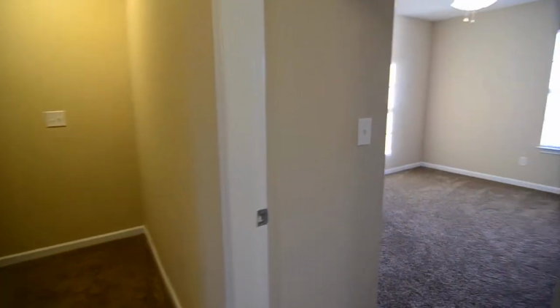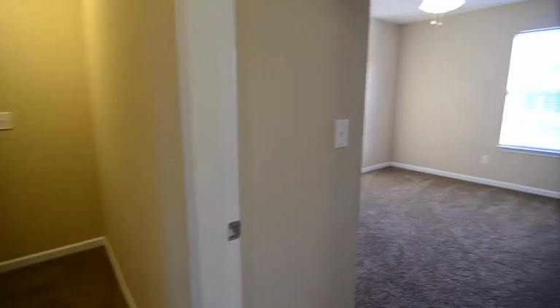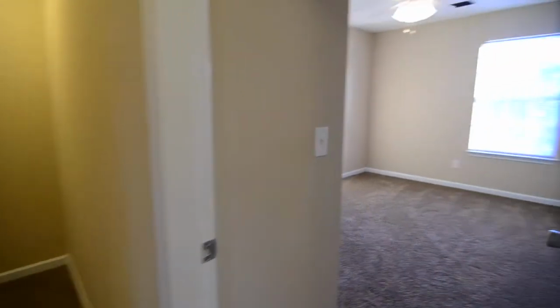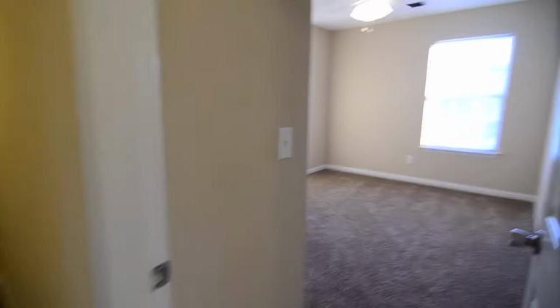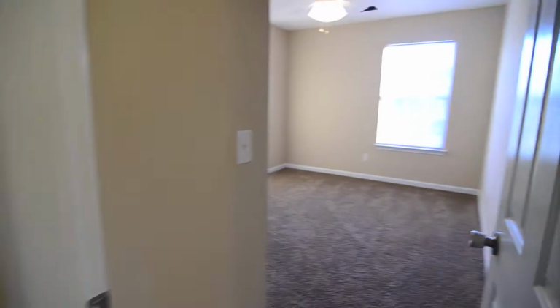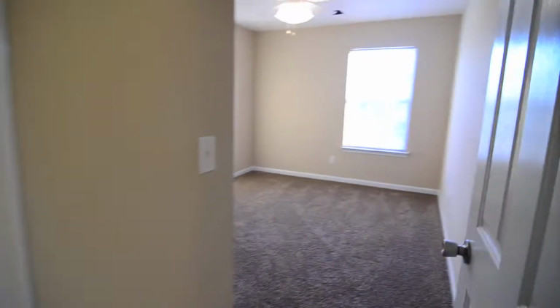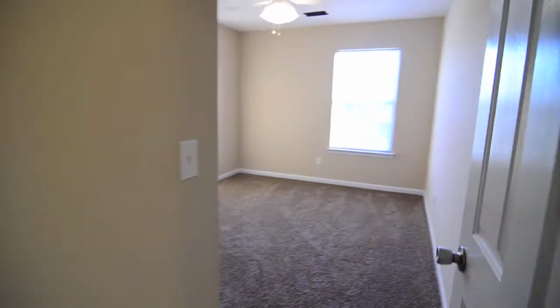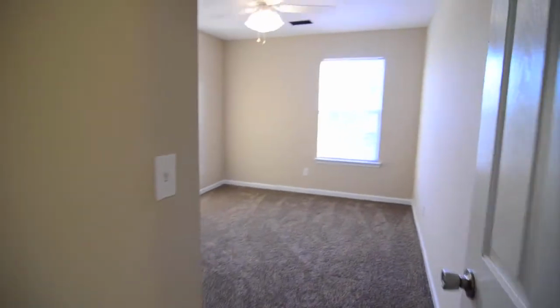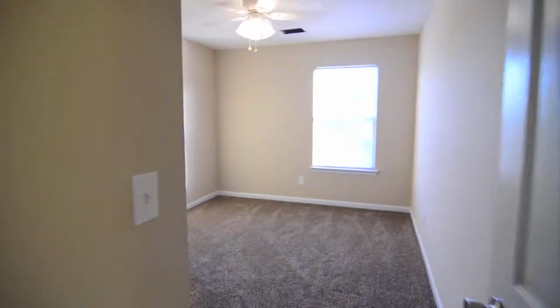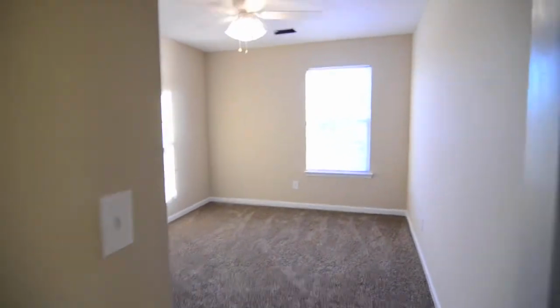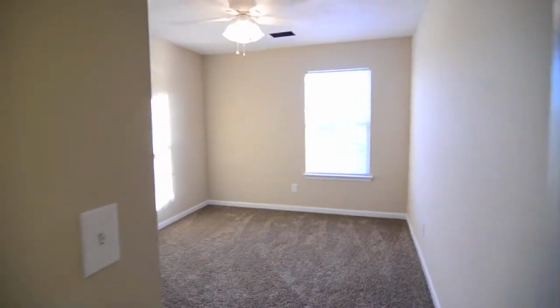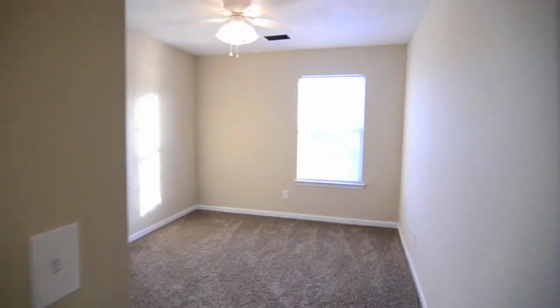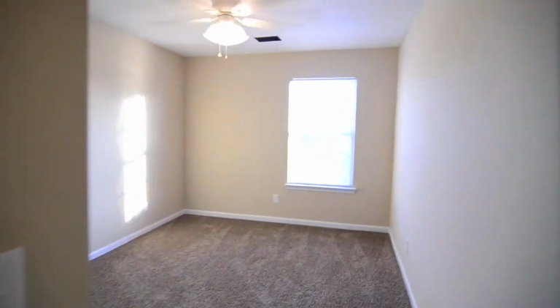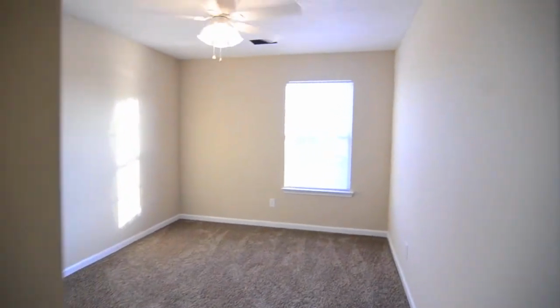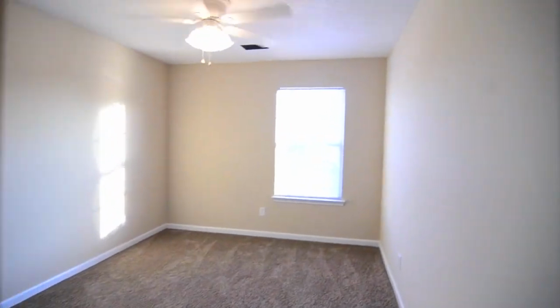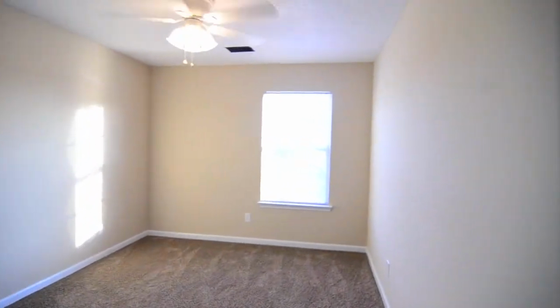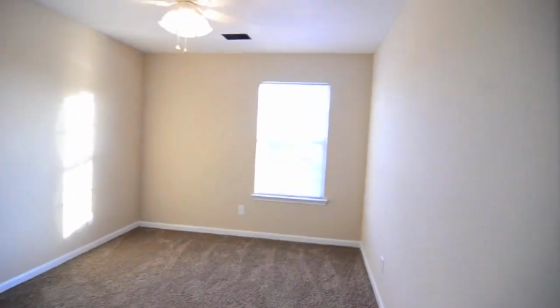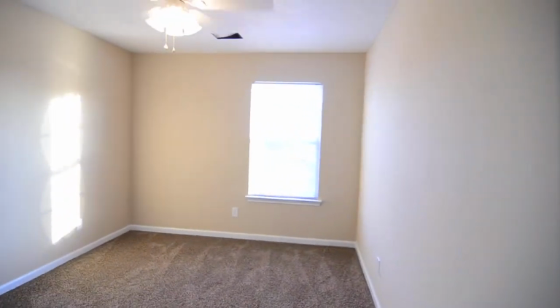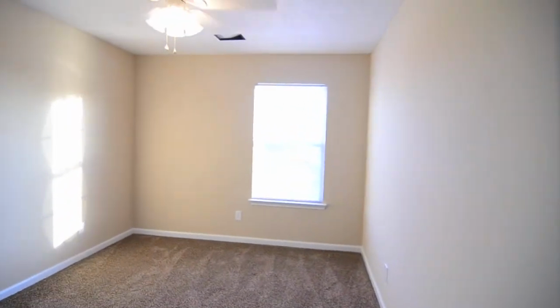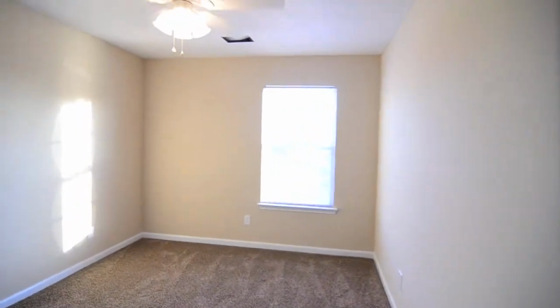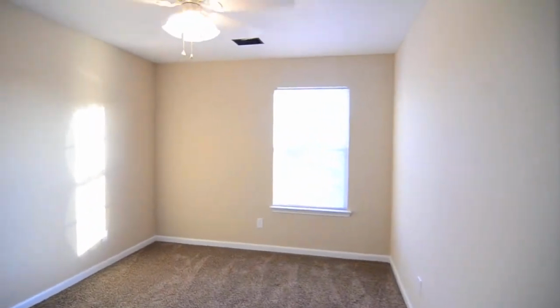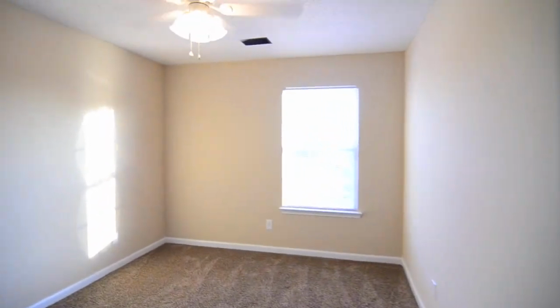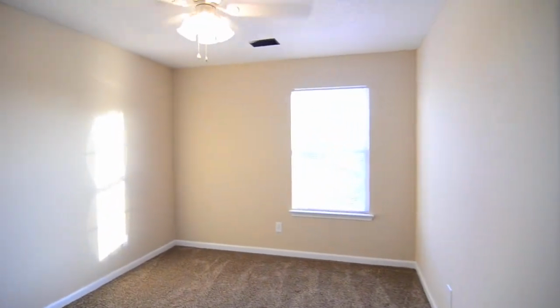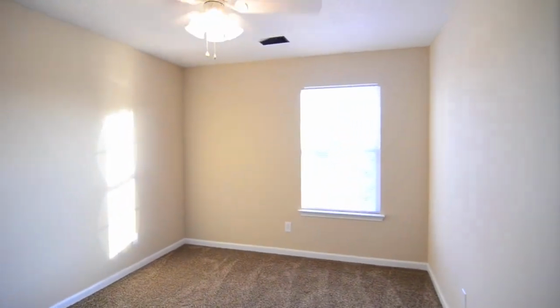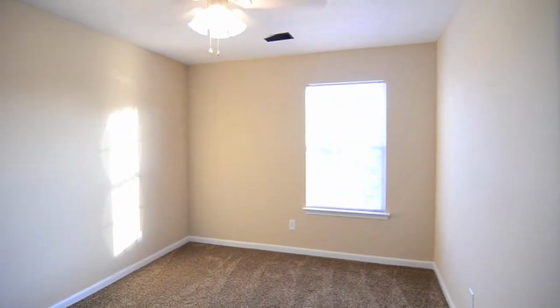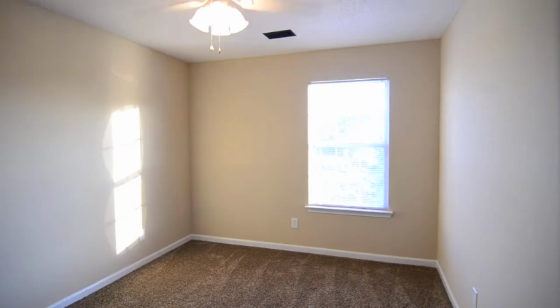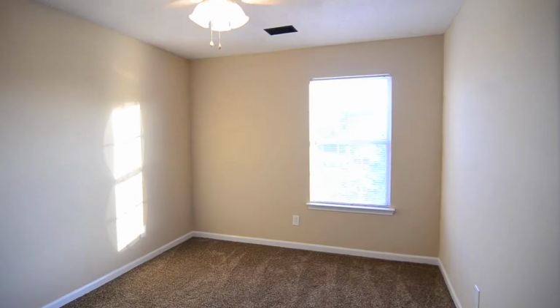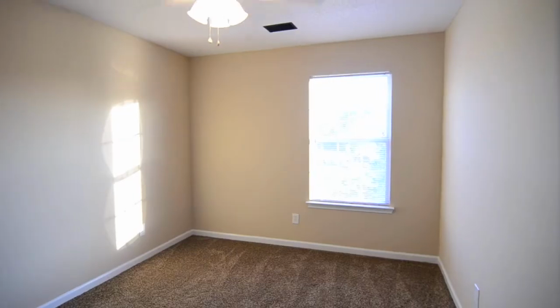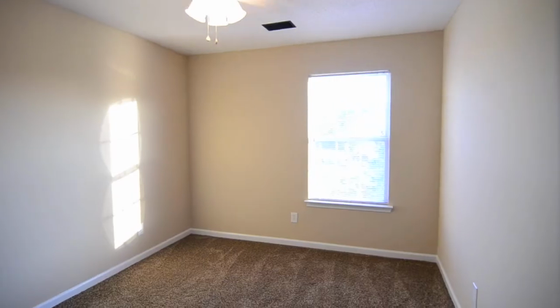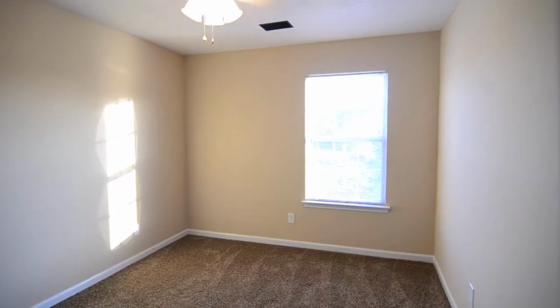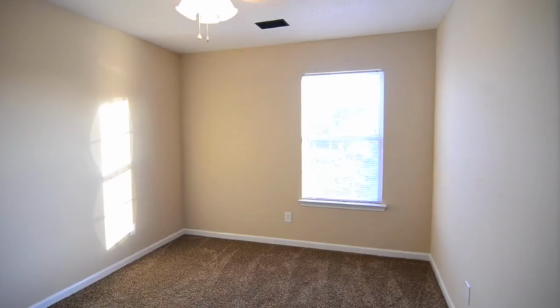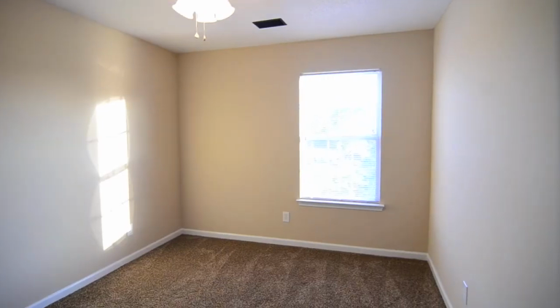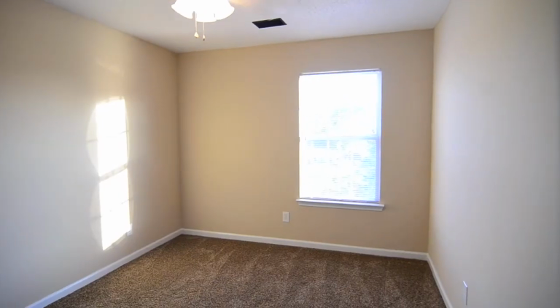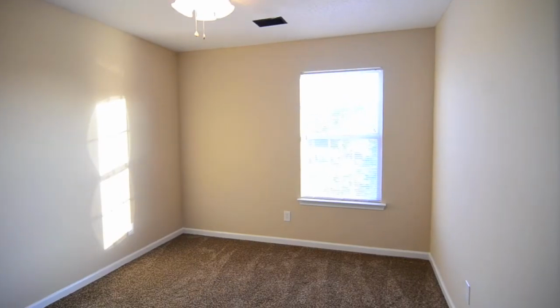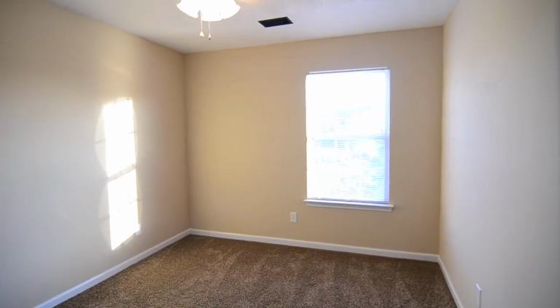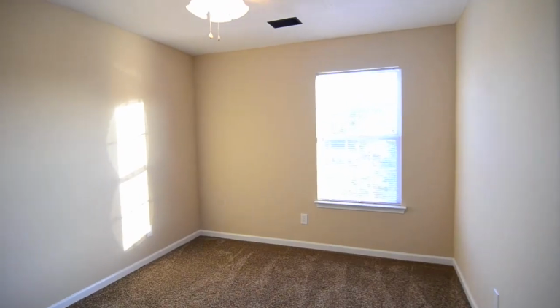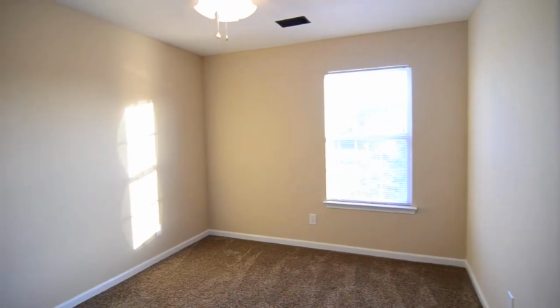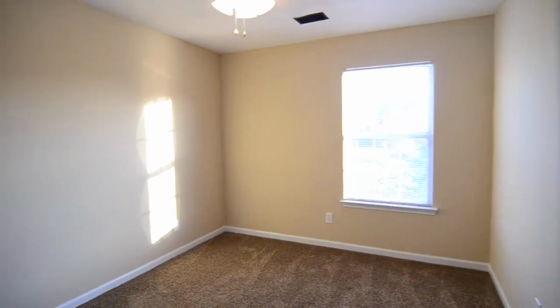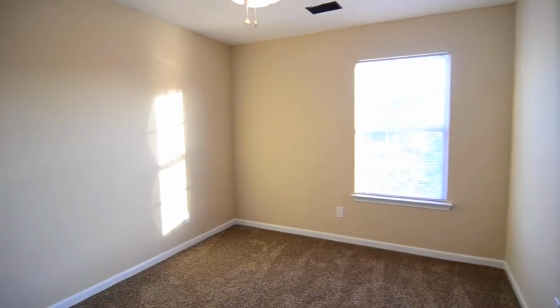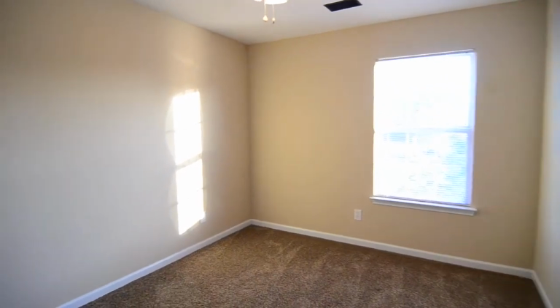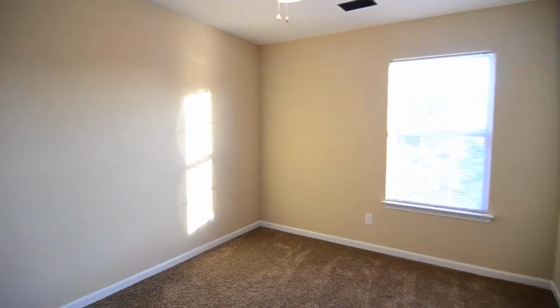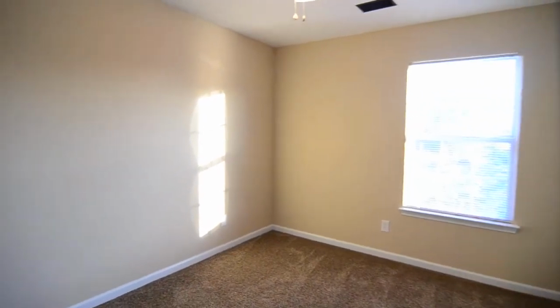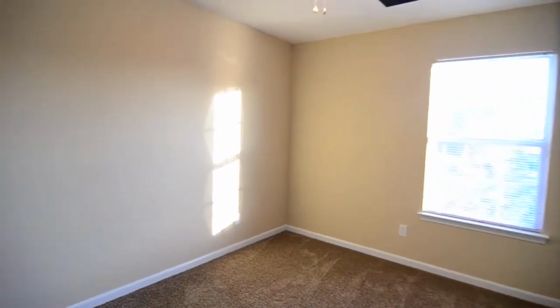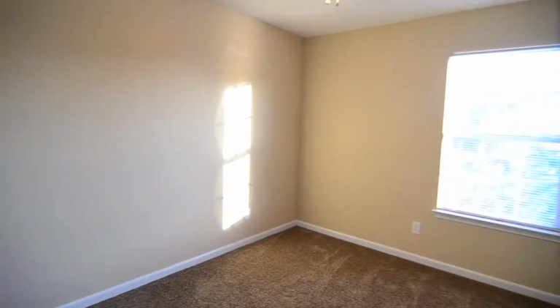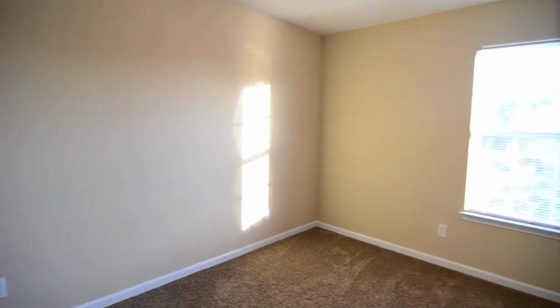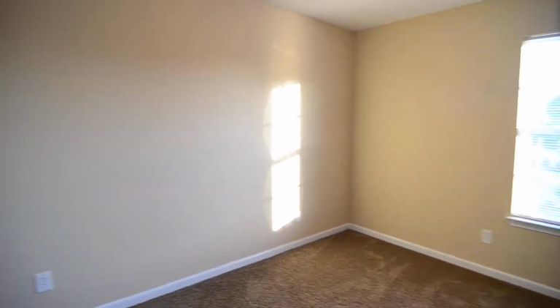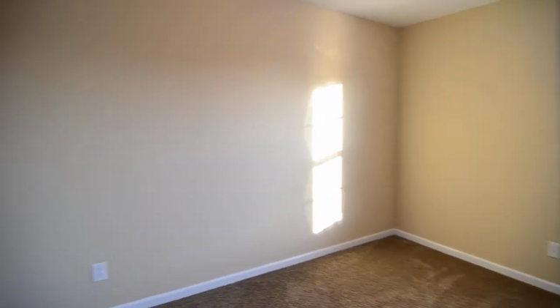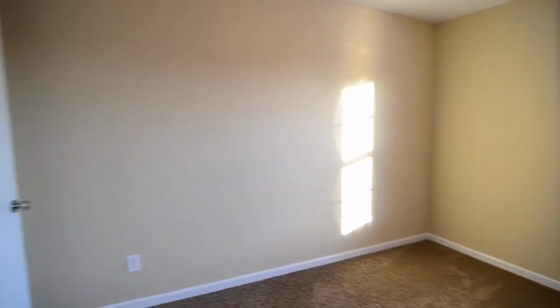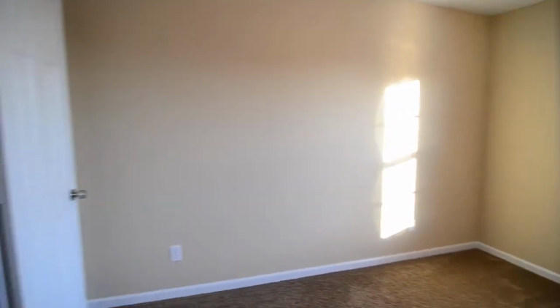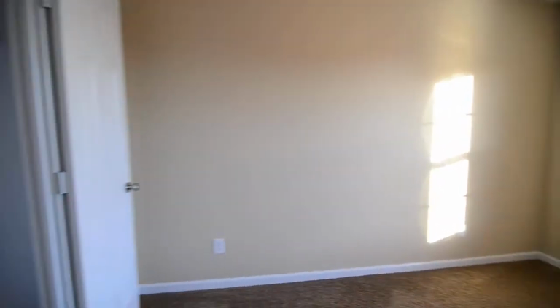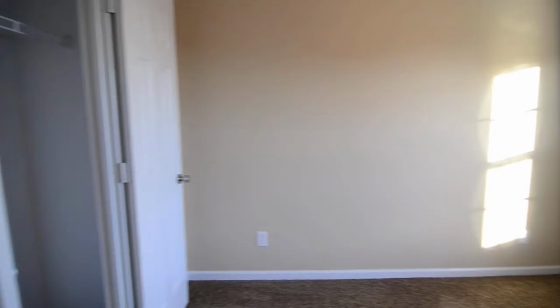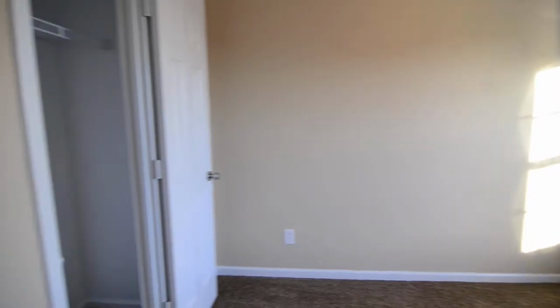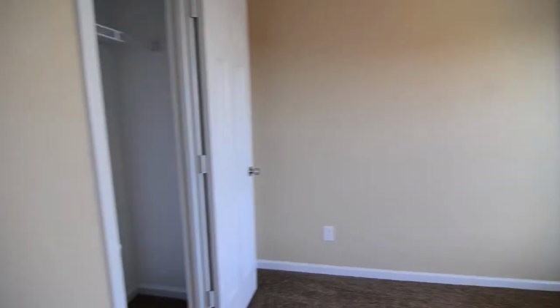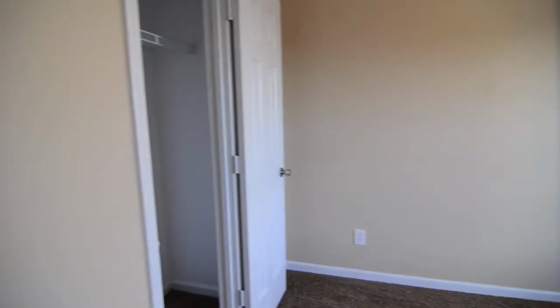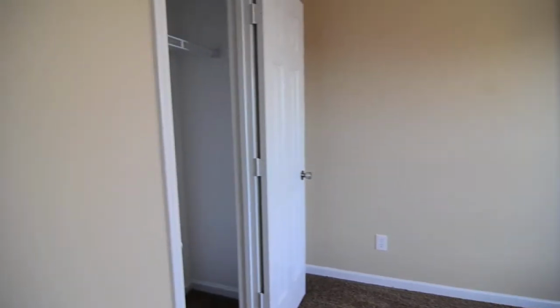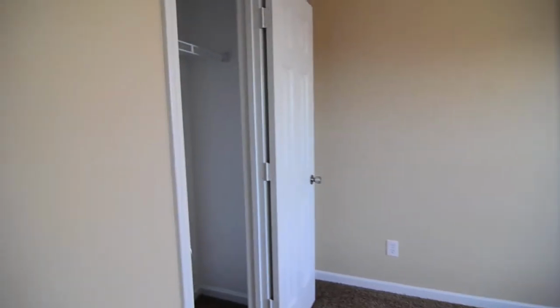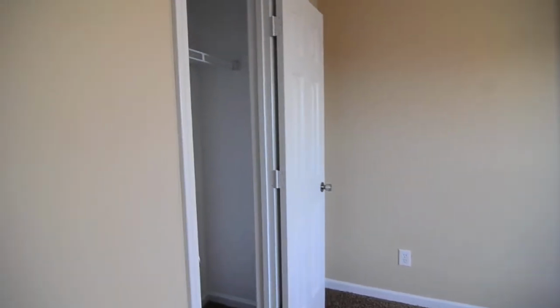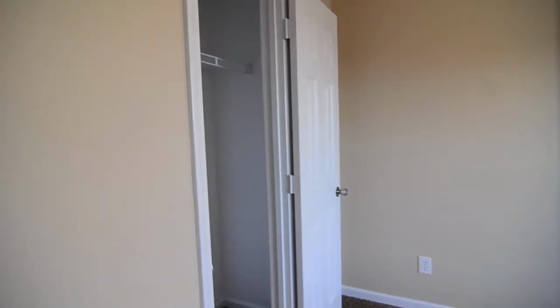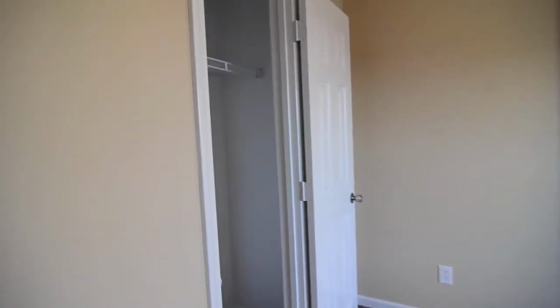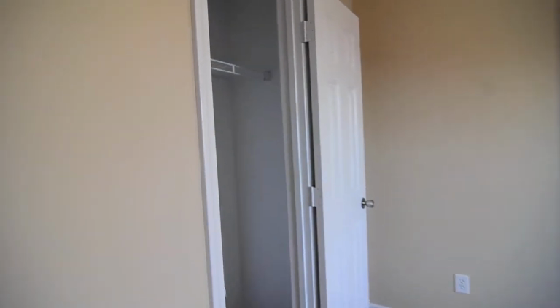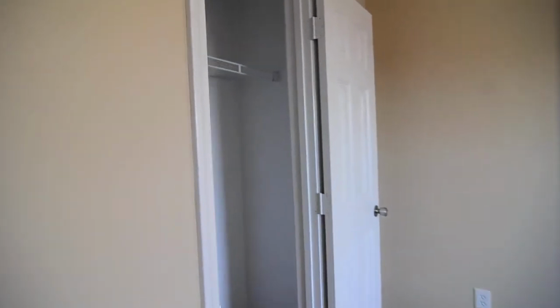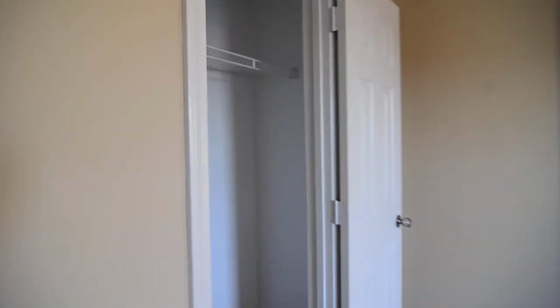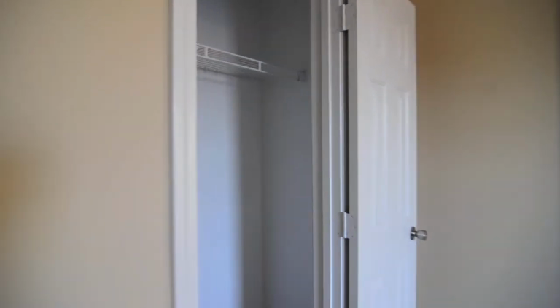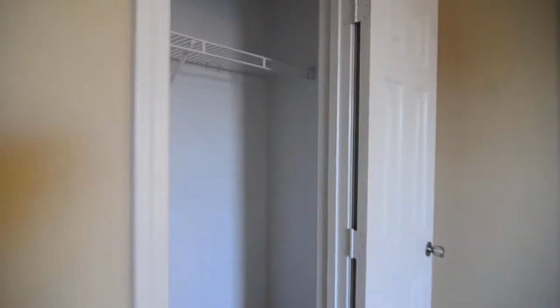Last but not least, your third bedroom, also front facing, with a closet here.